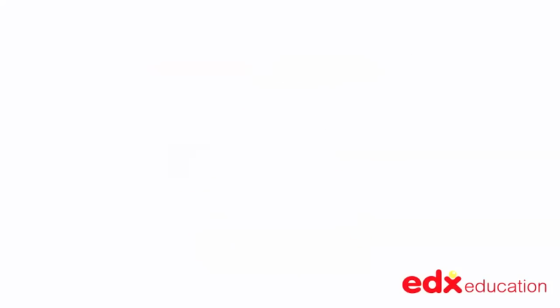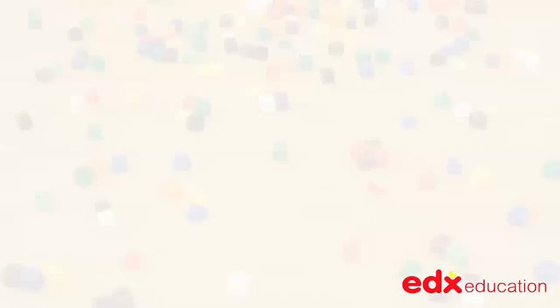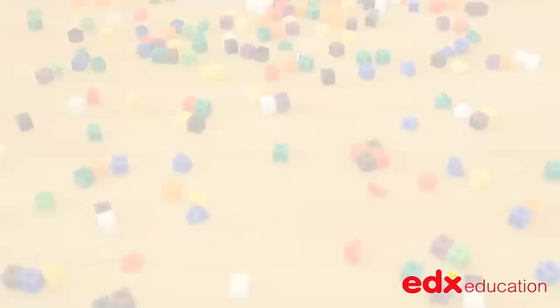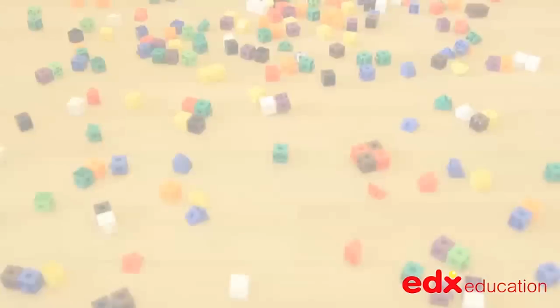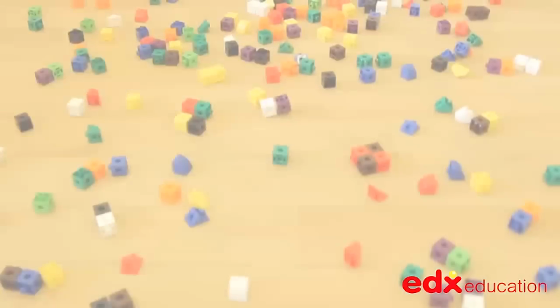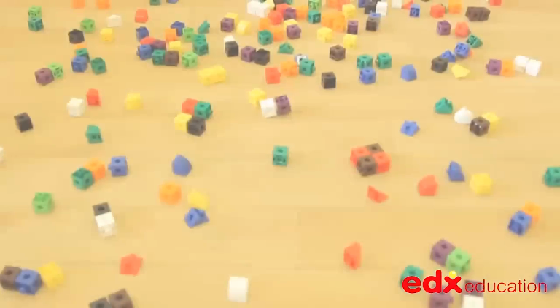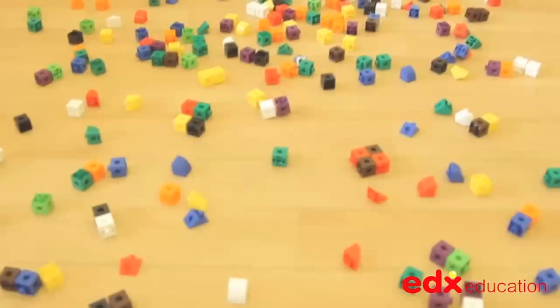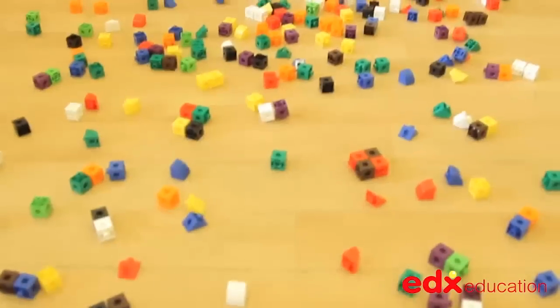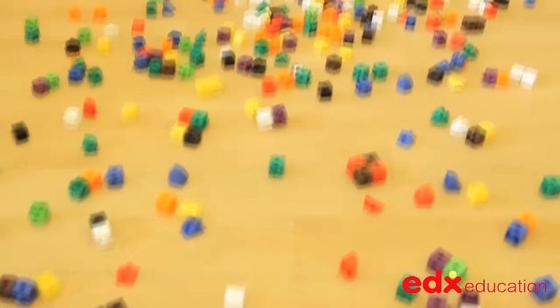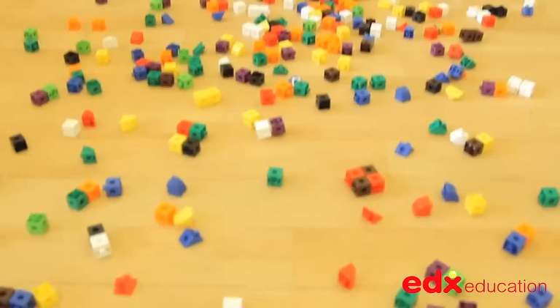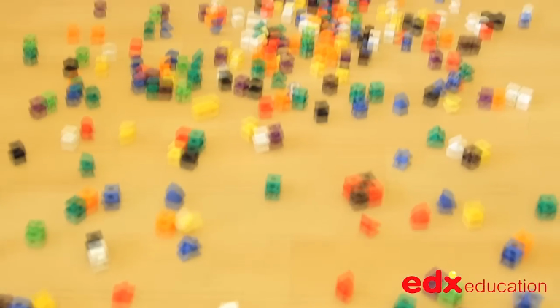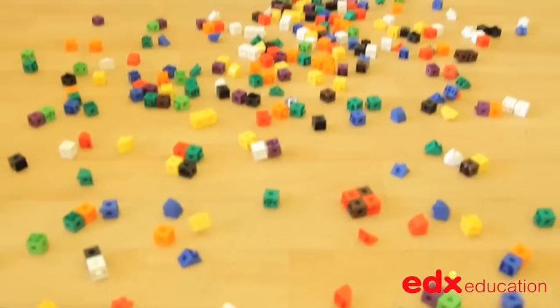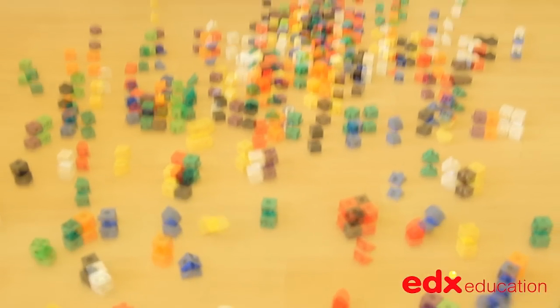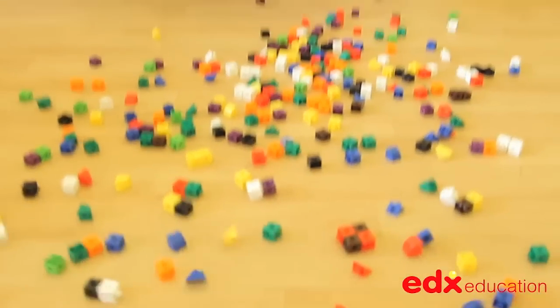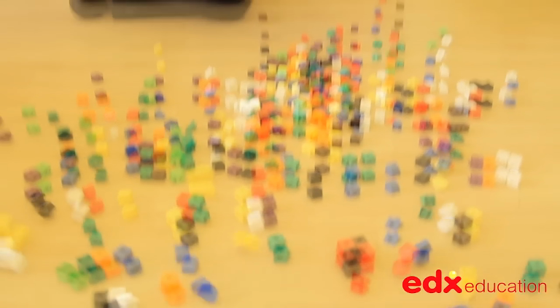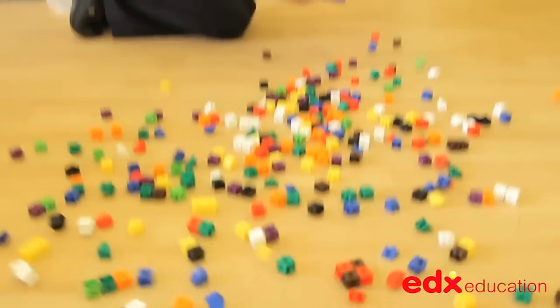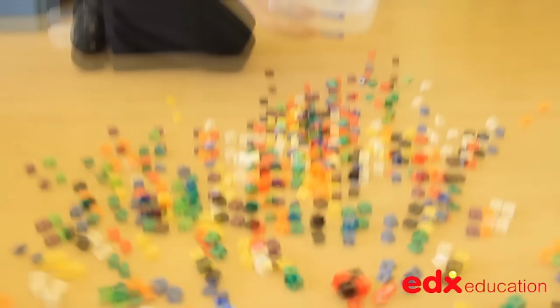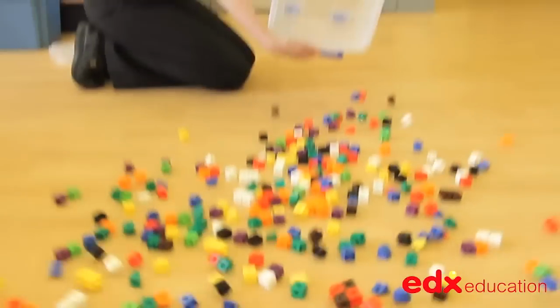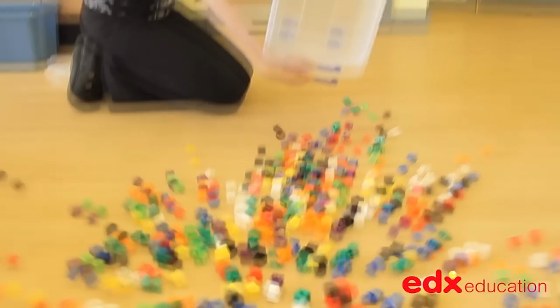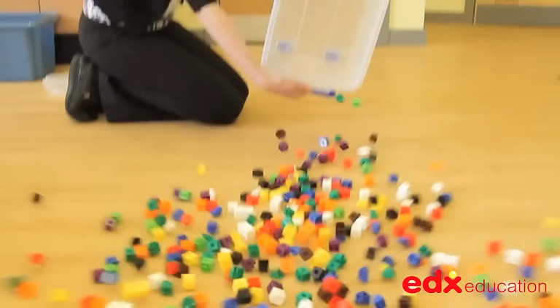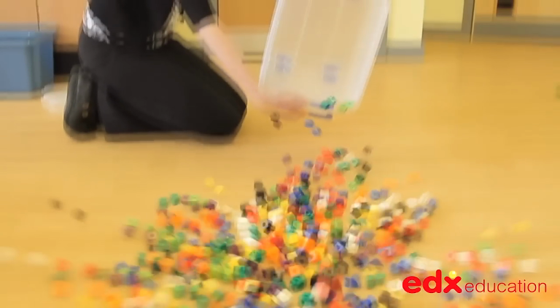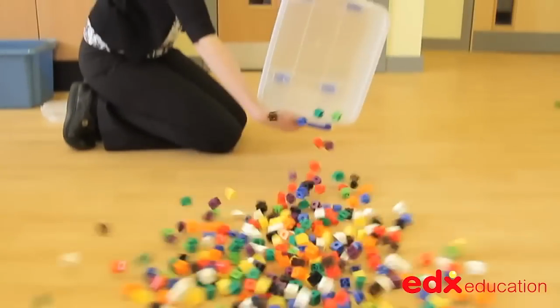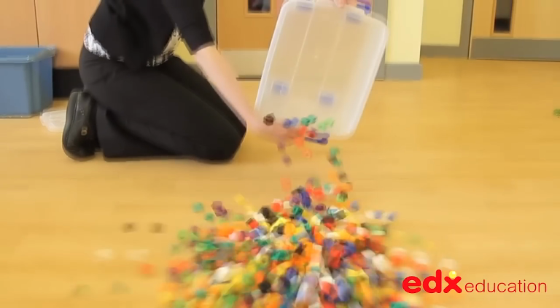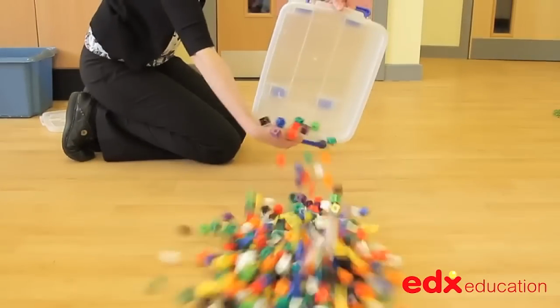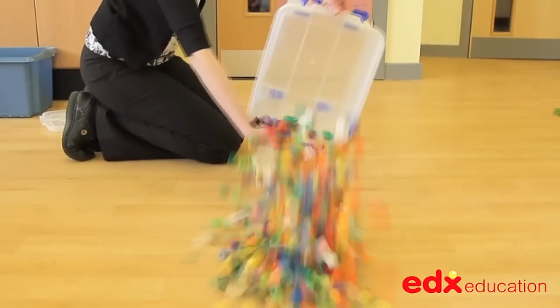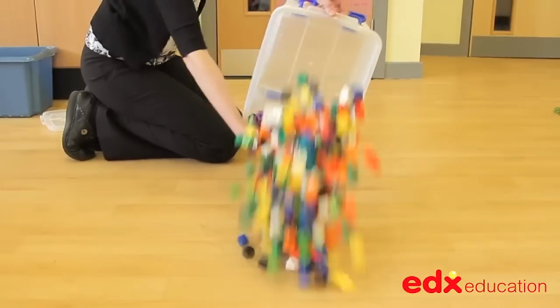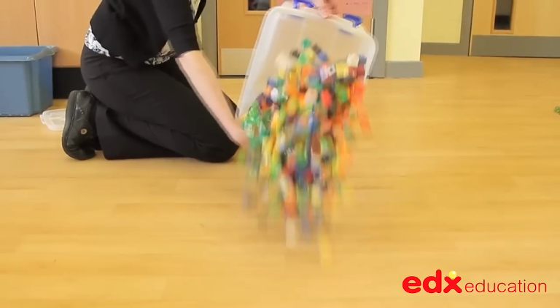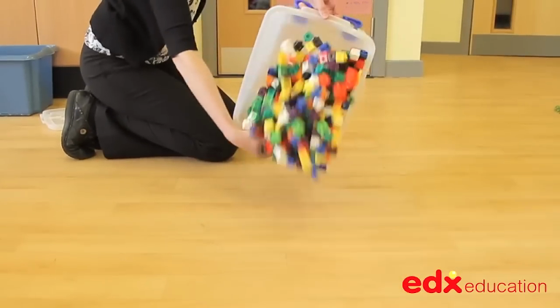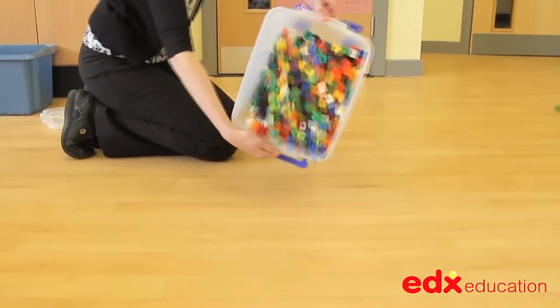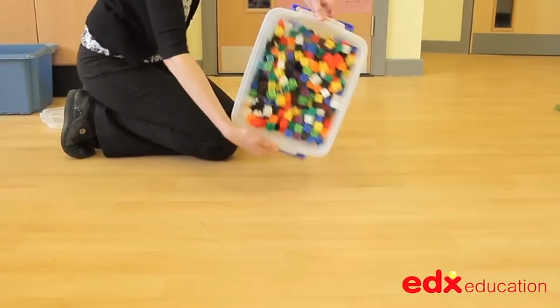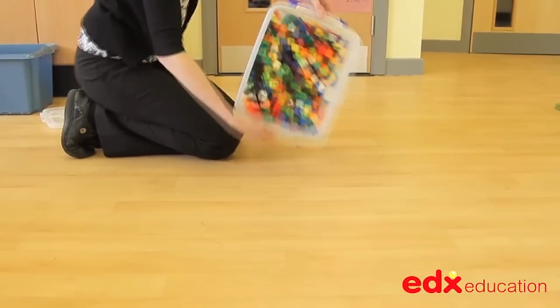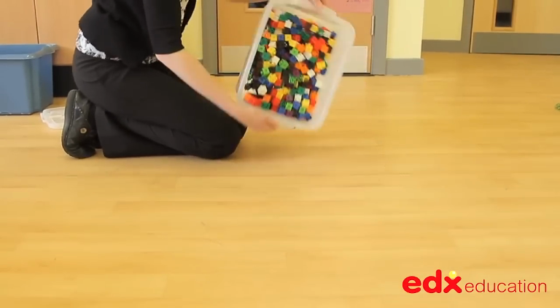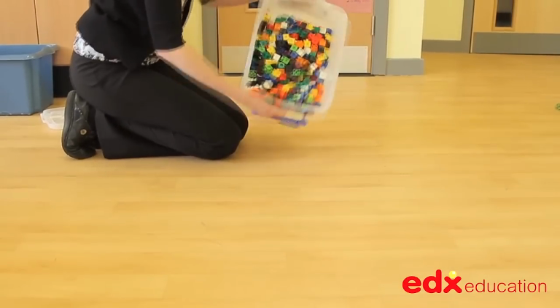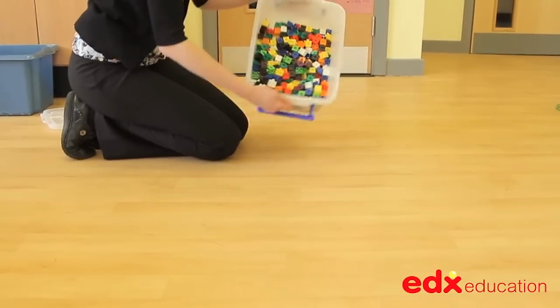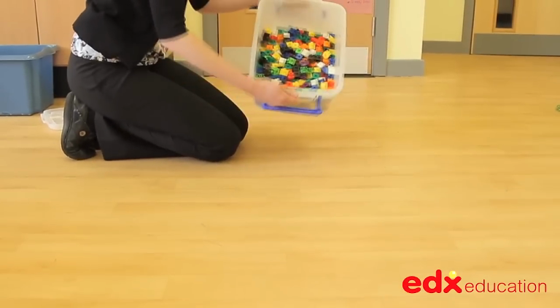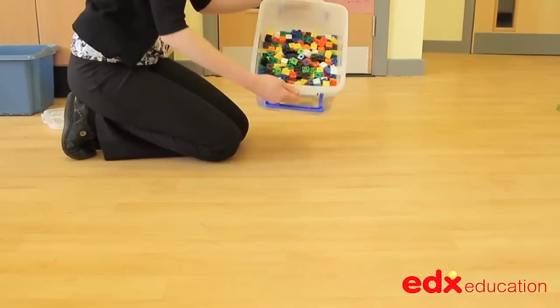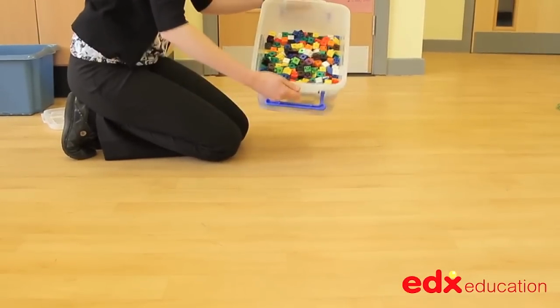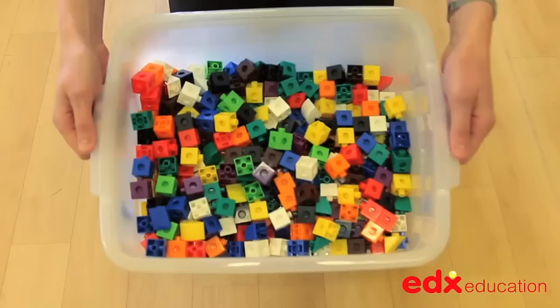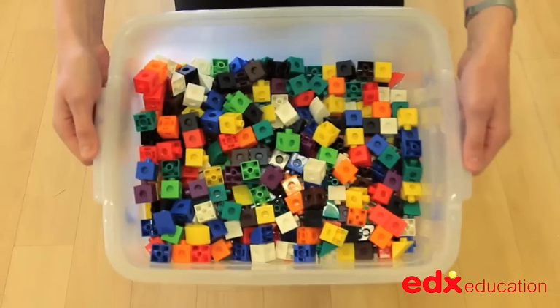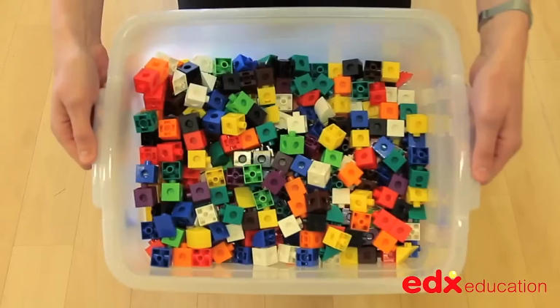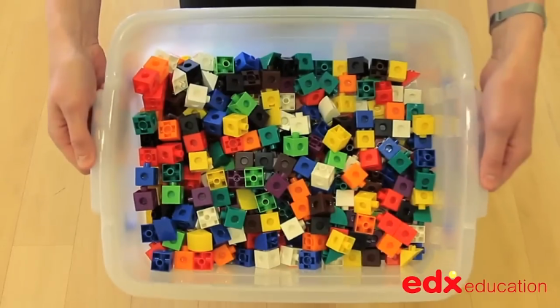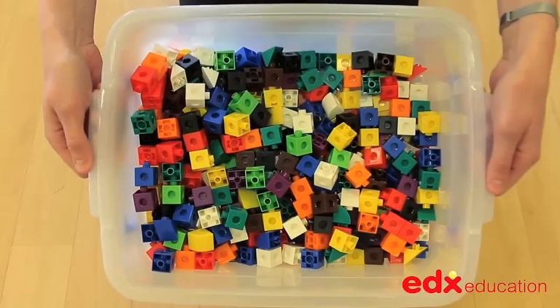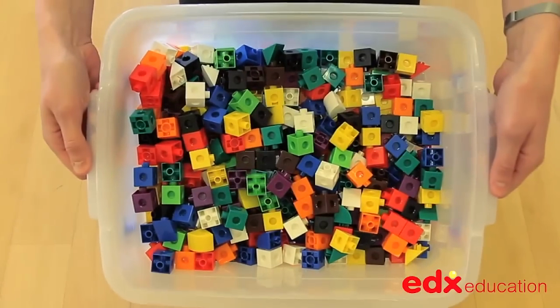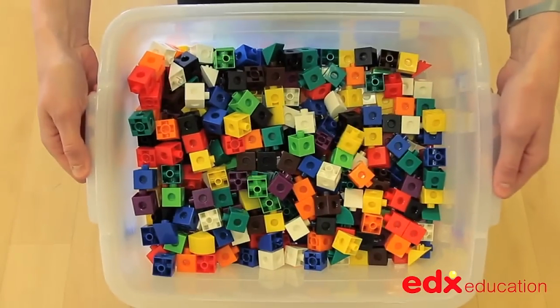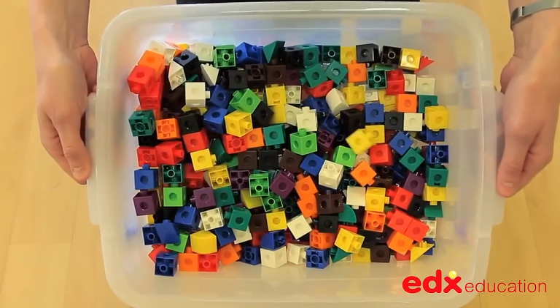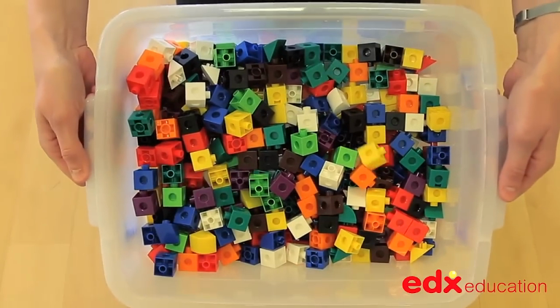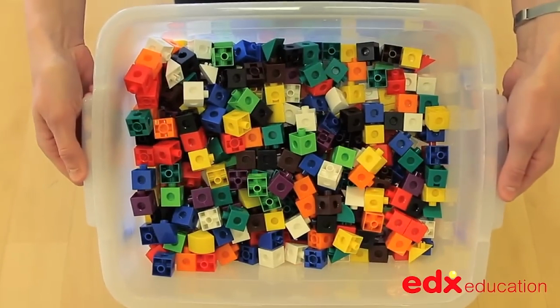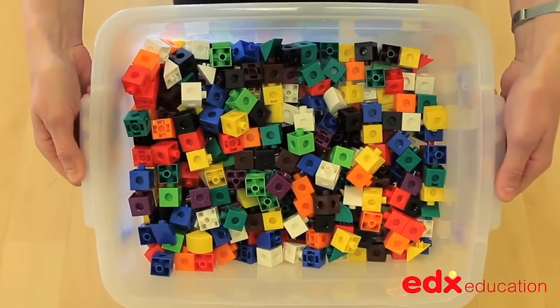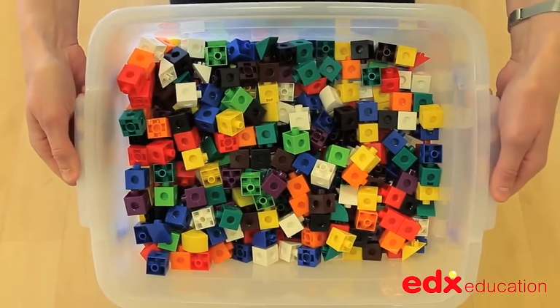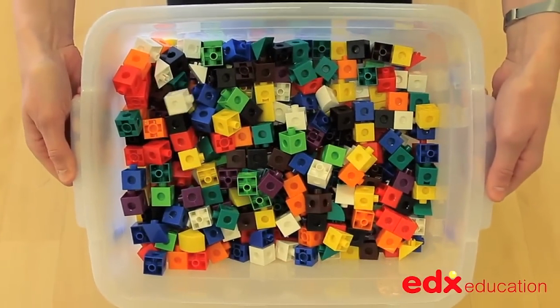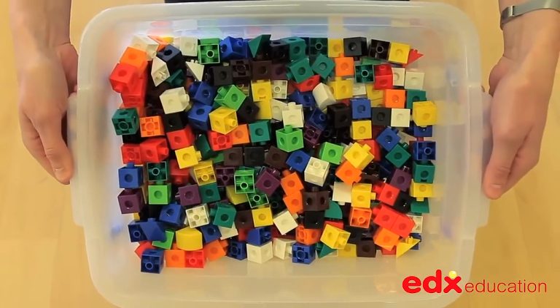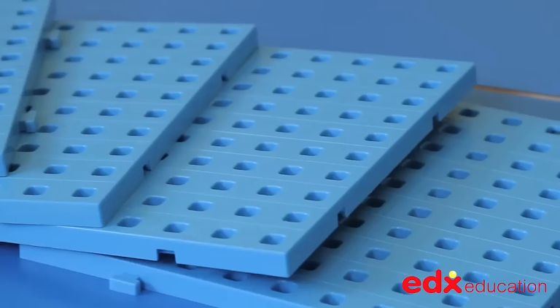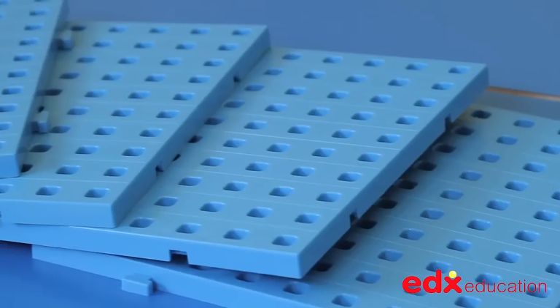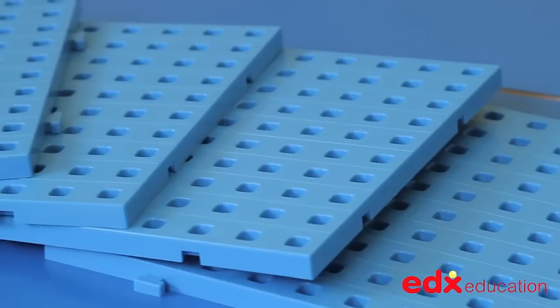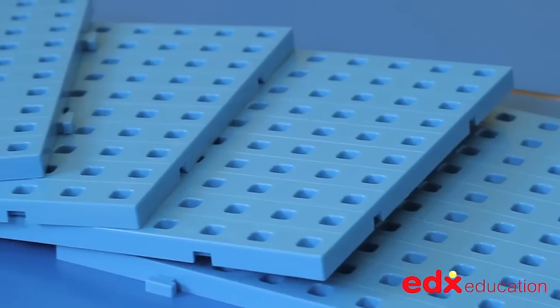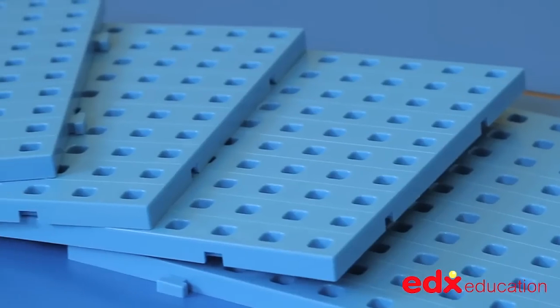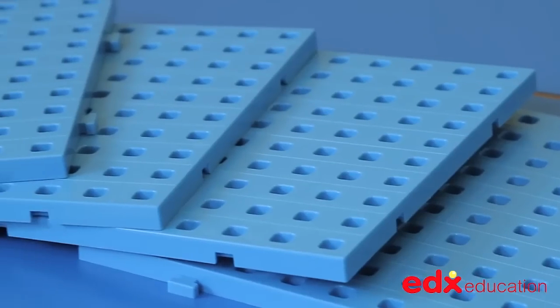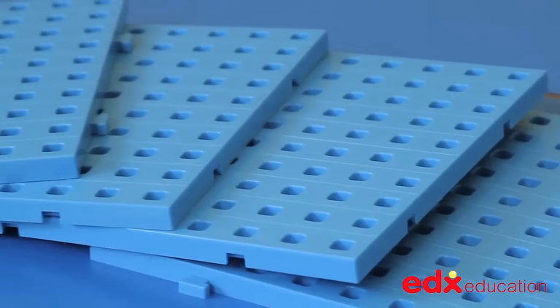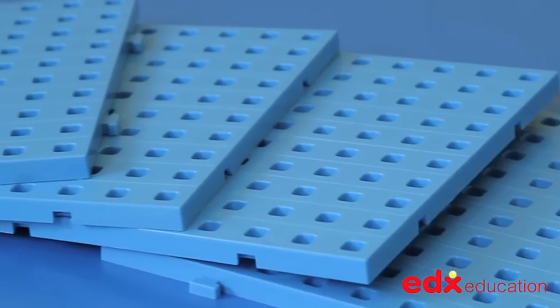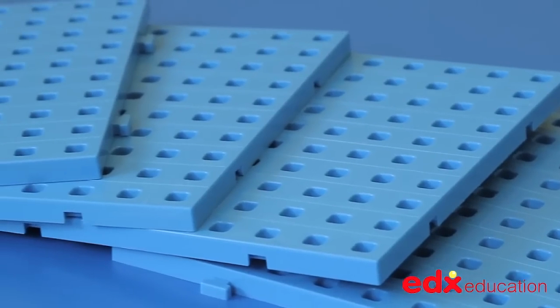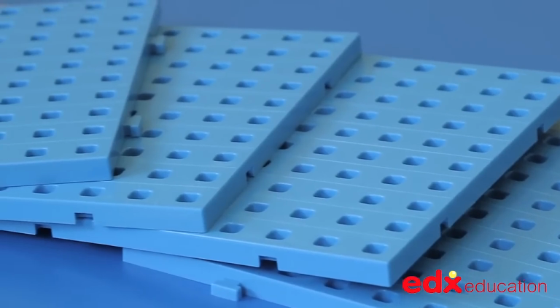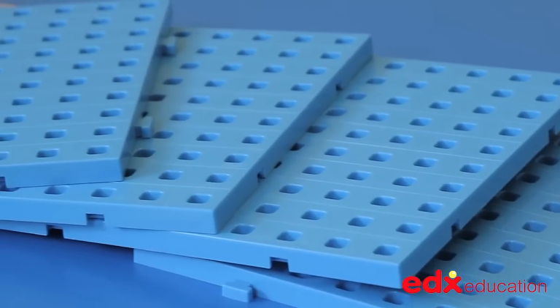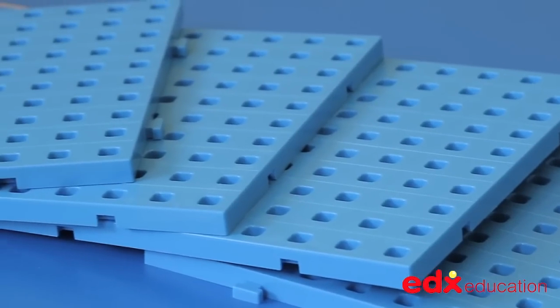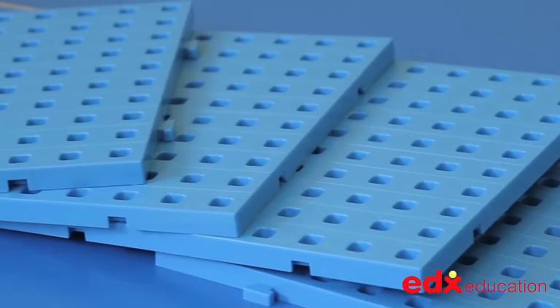Linking Cubes come as a massive set of 500 pieces in 10 bright colours. The set also contains 4 baseboards.